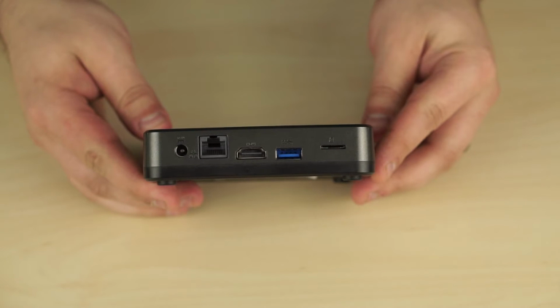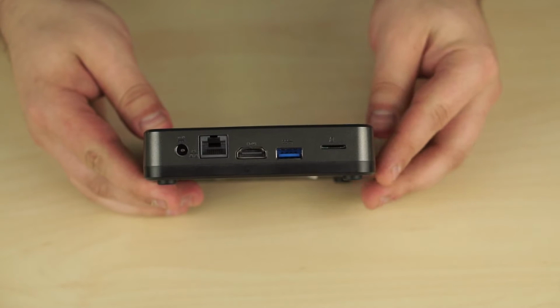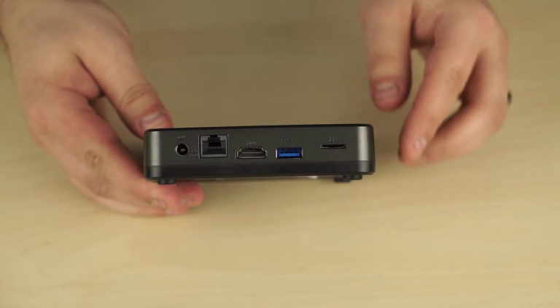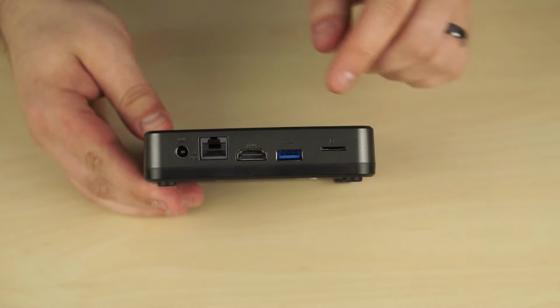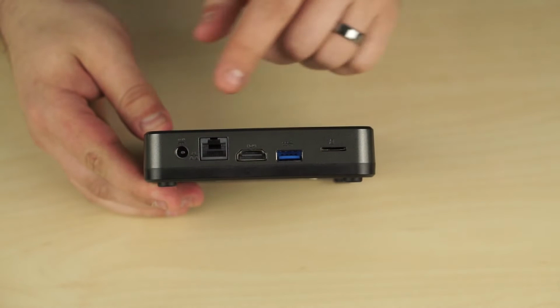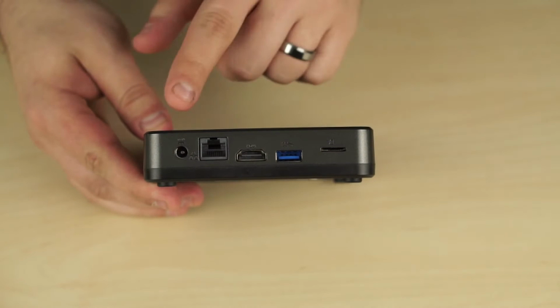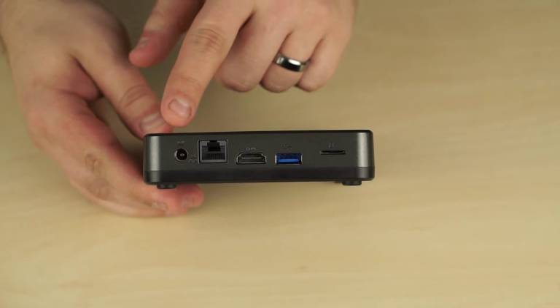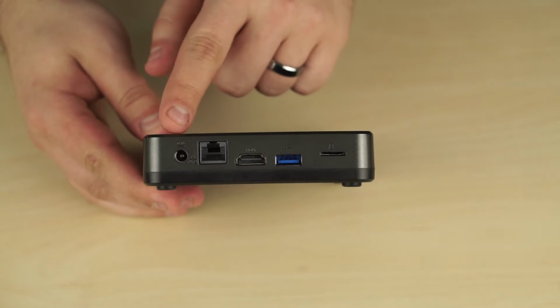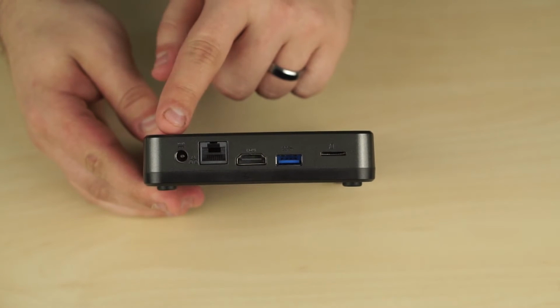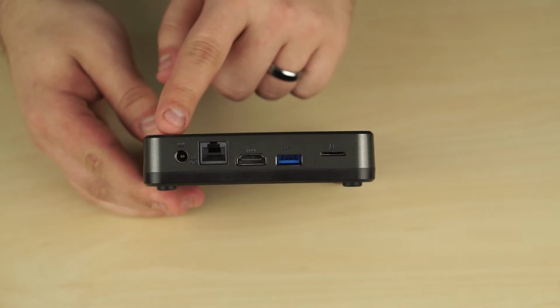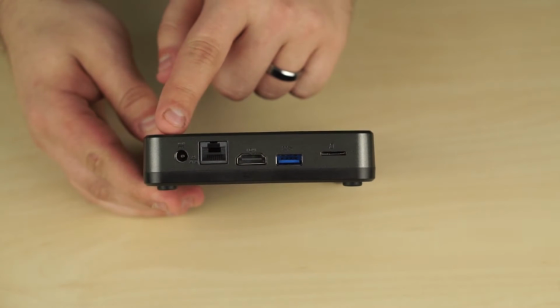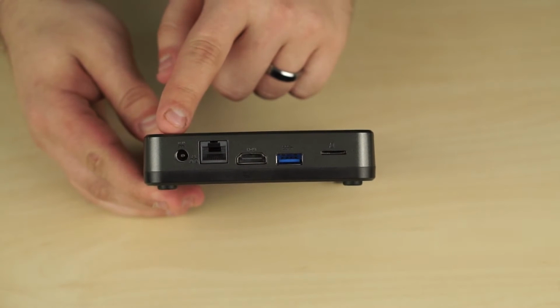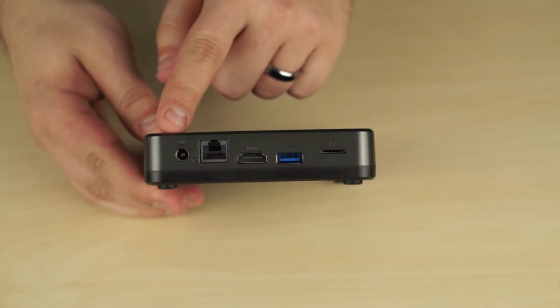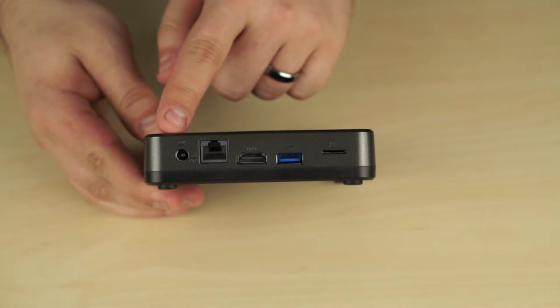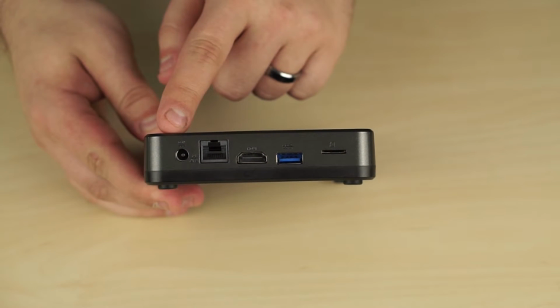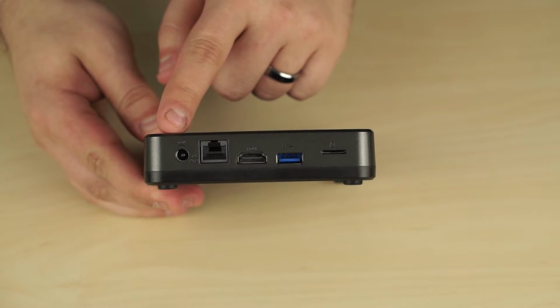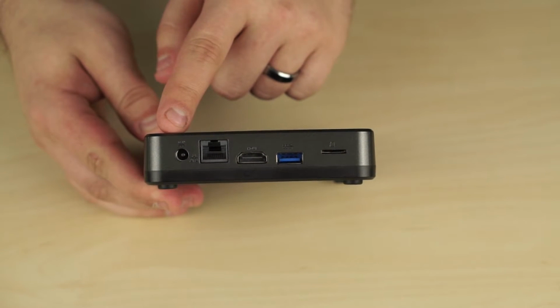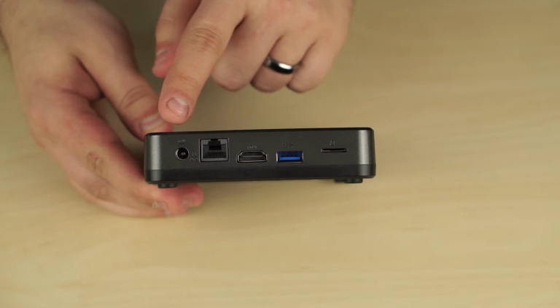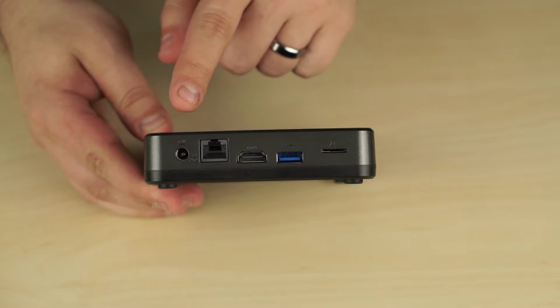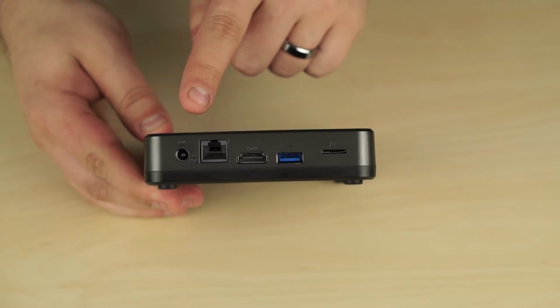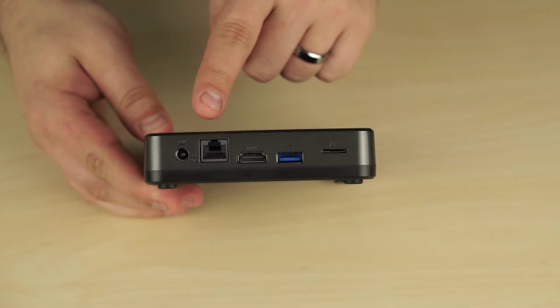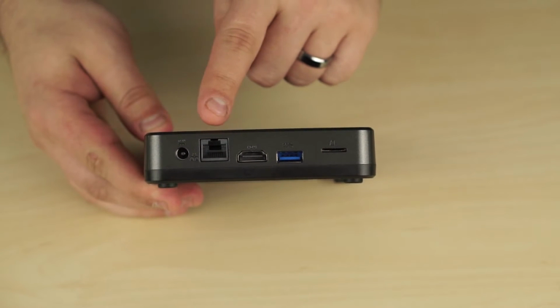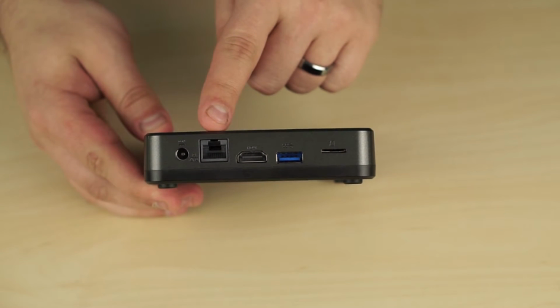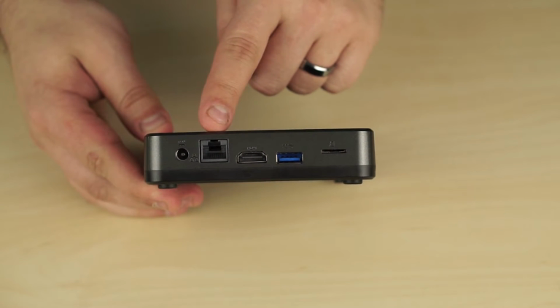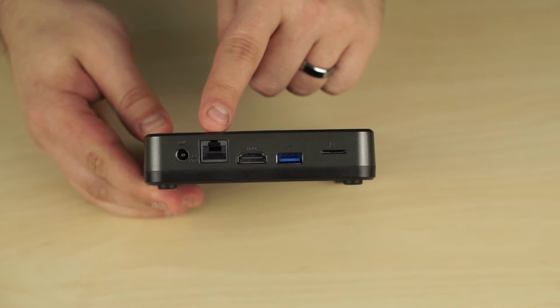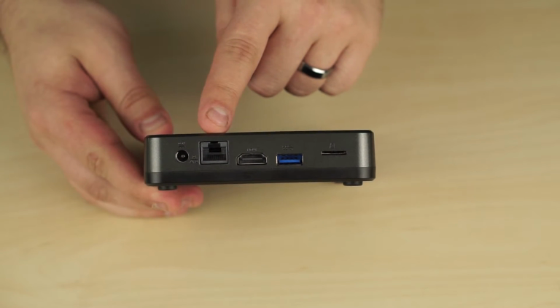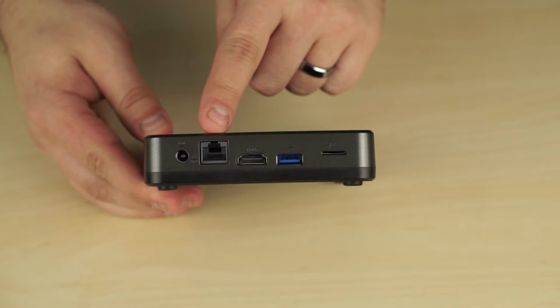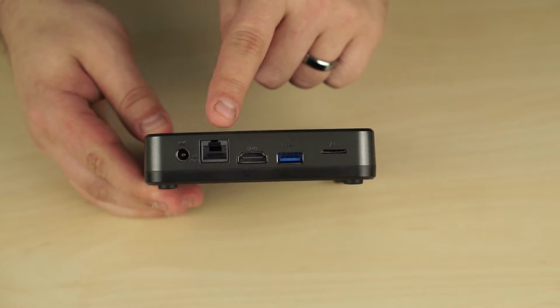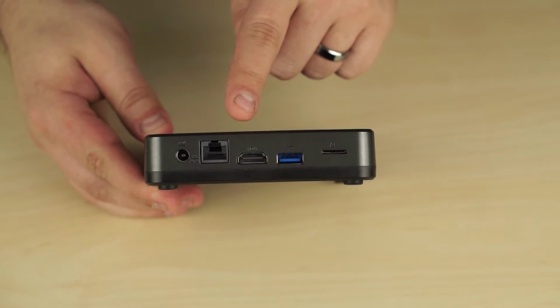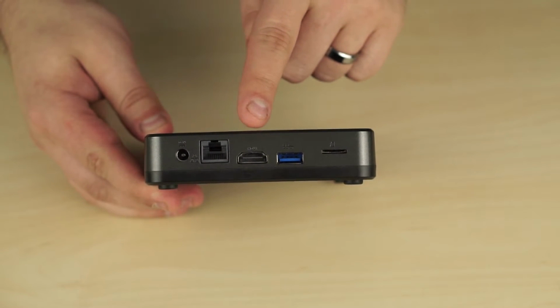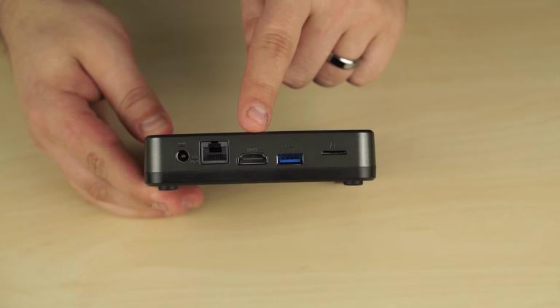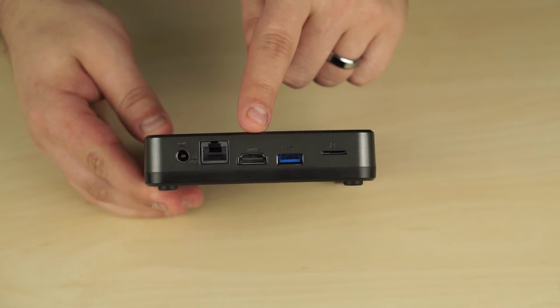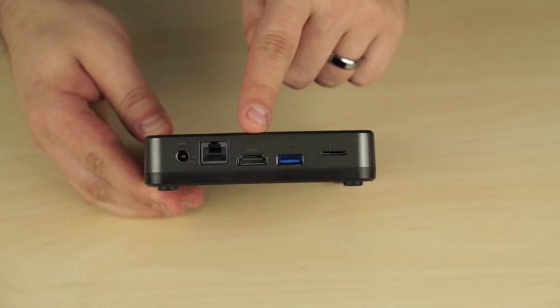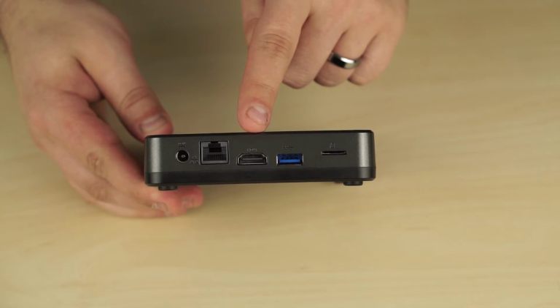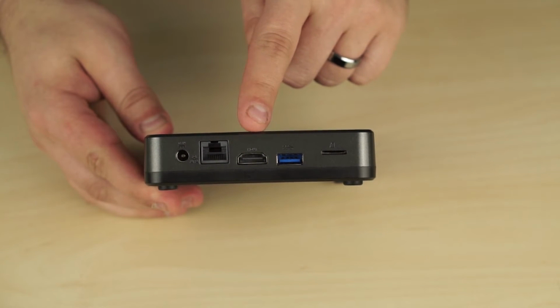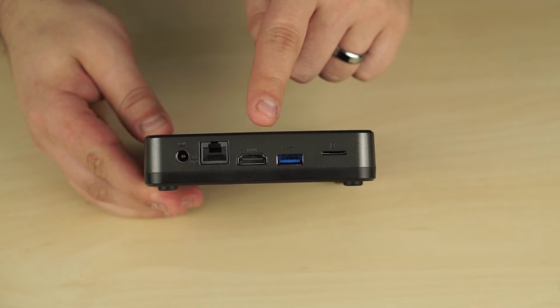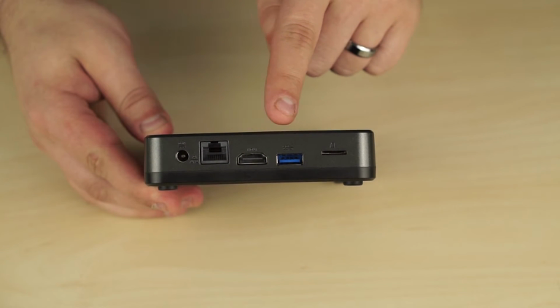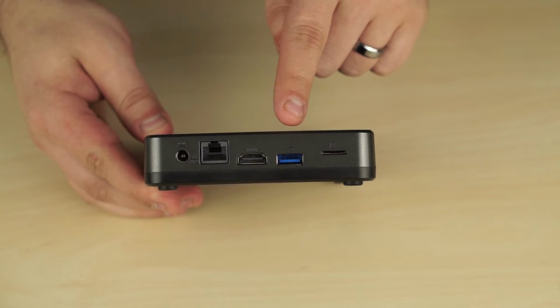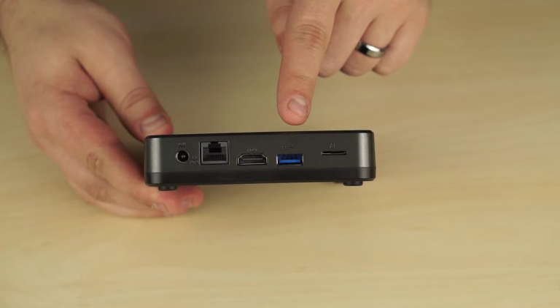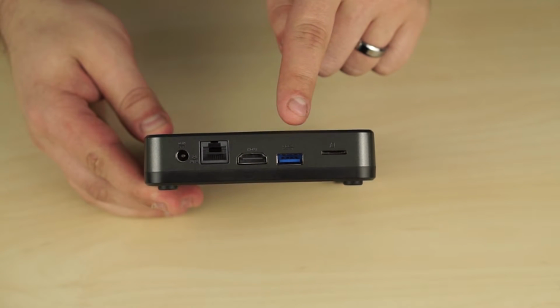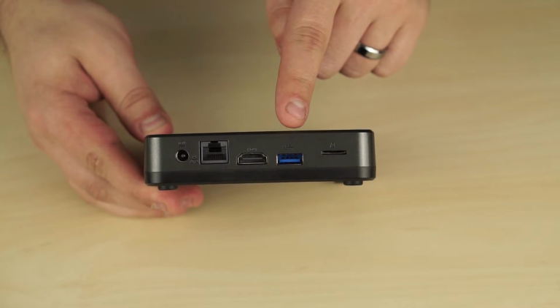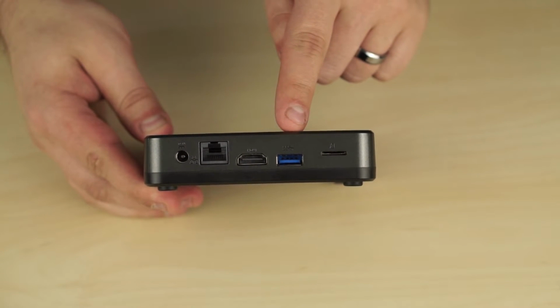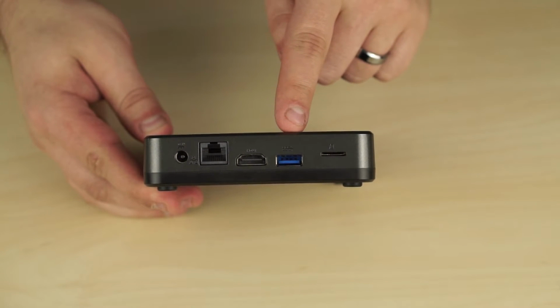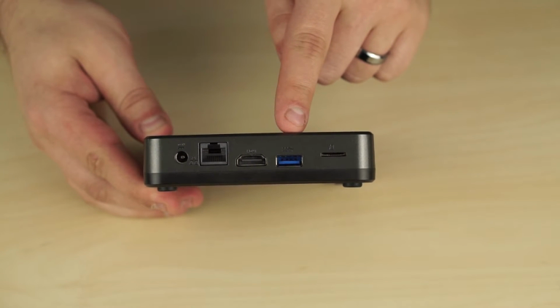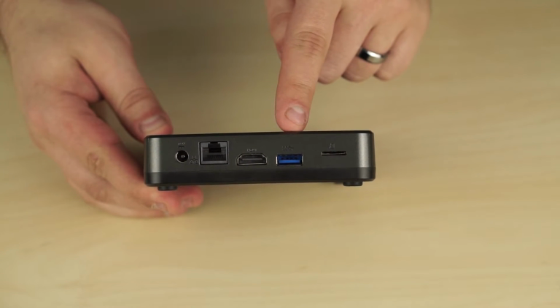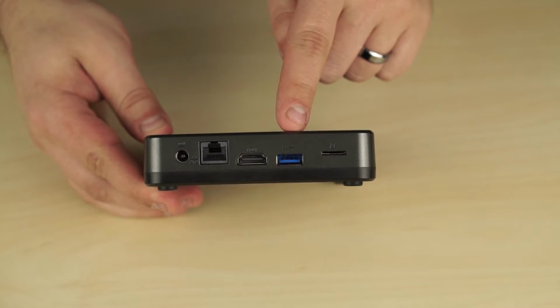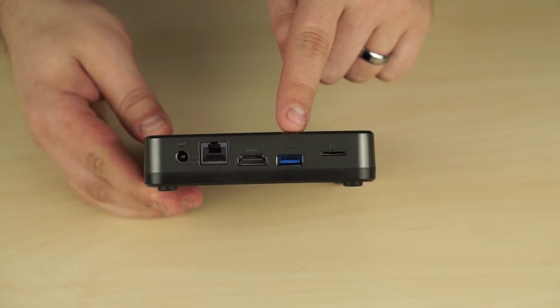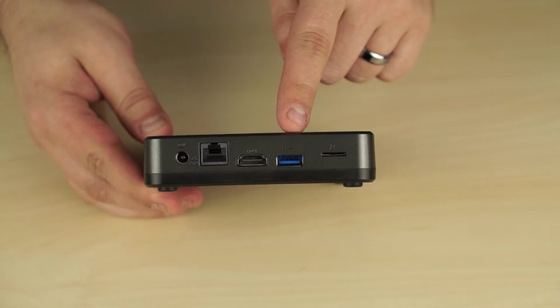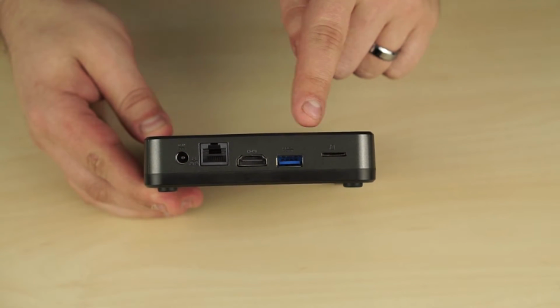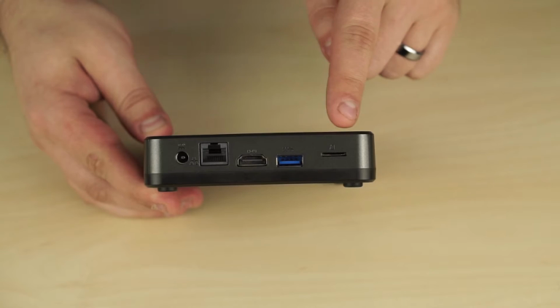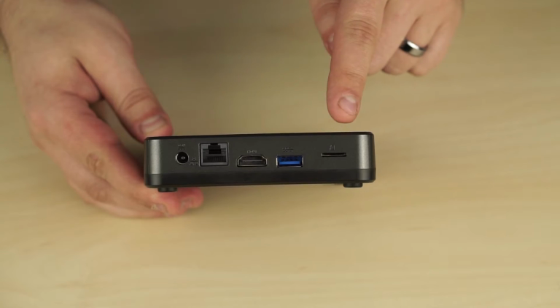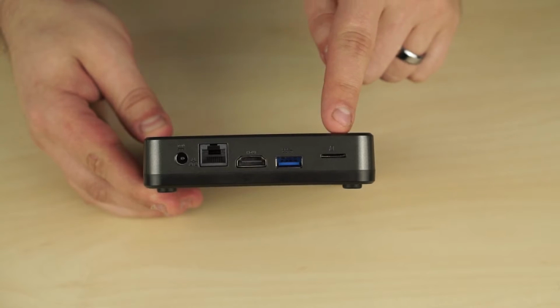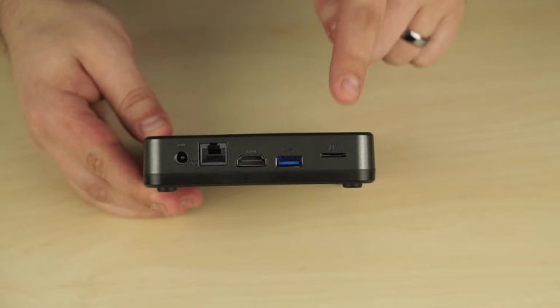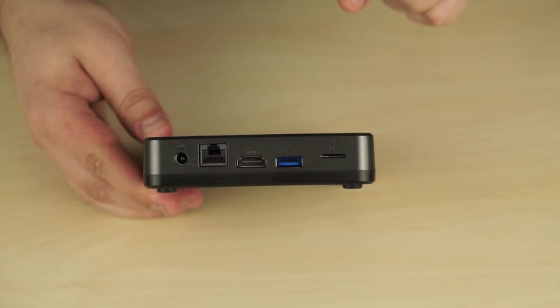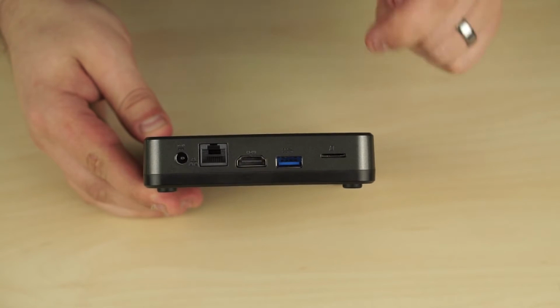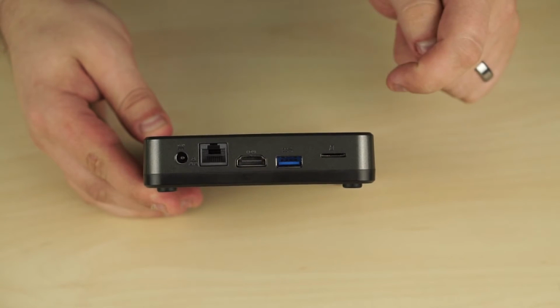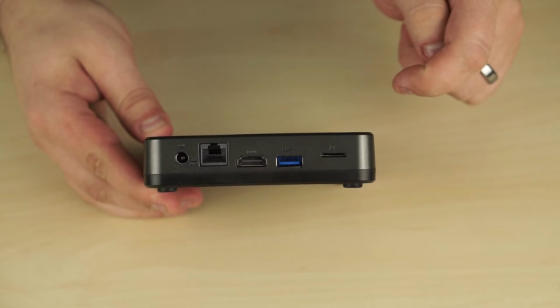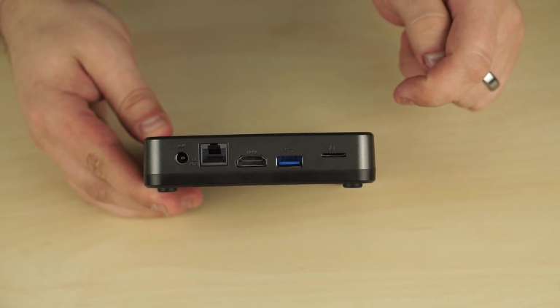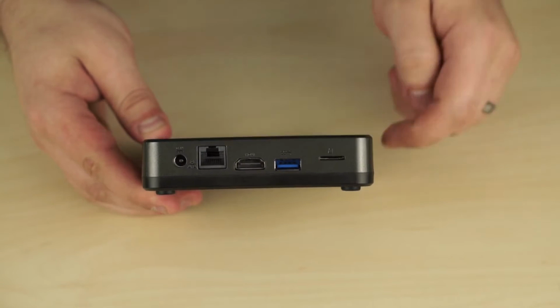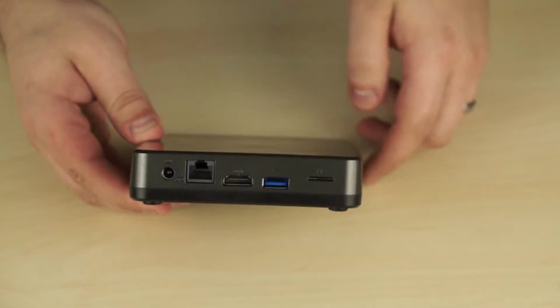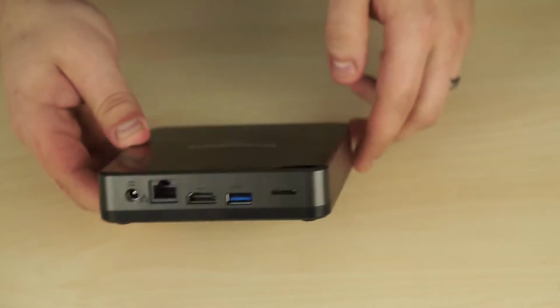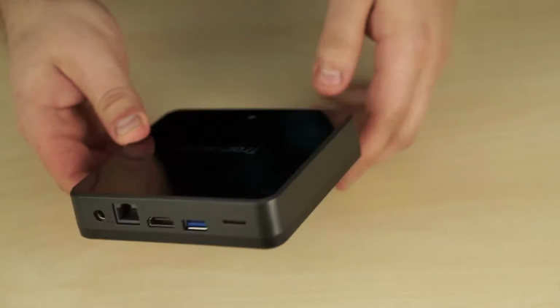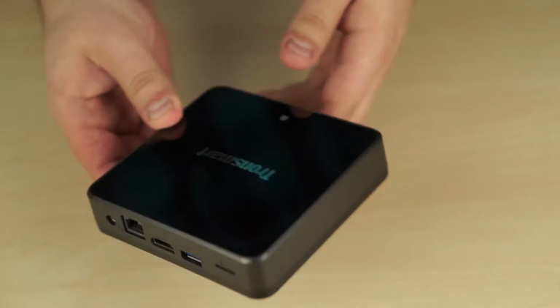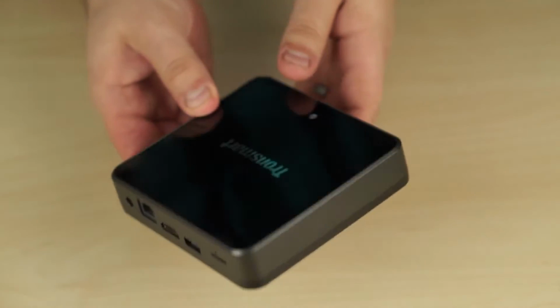On the rear we have the DC power in, ethernet, HDMI, USB 3, and a micro SD card slot.